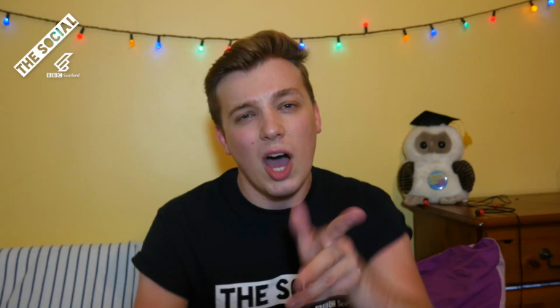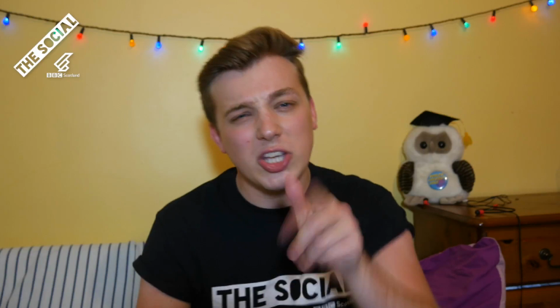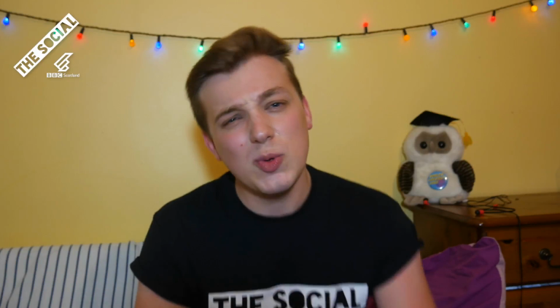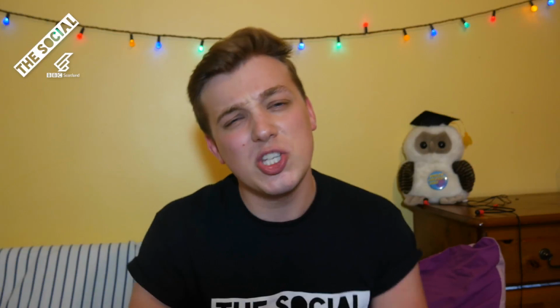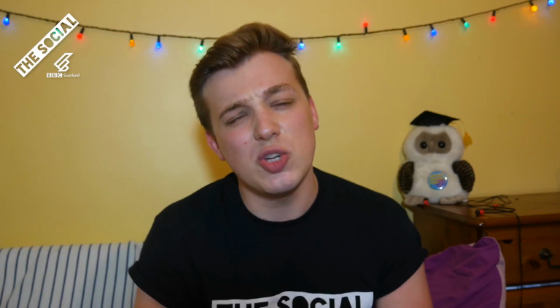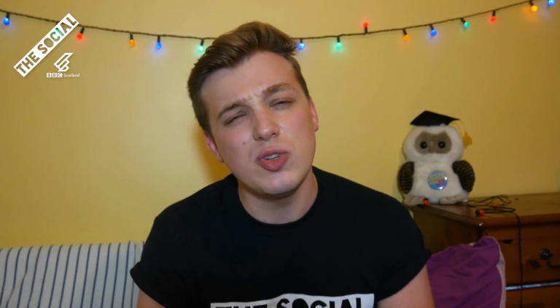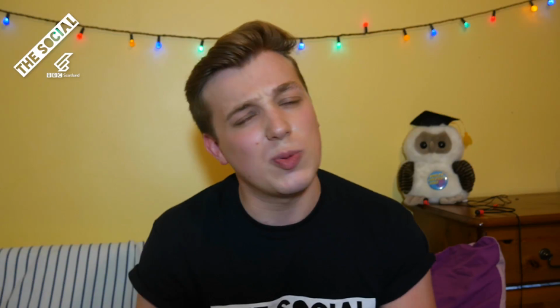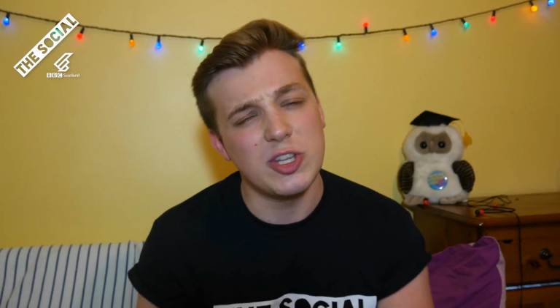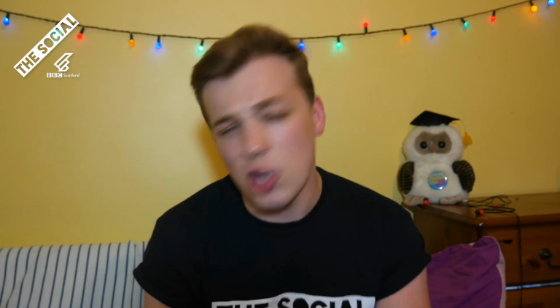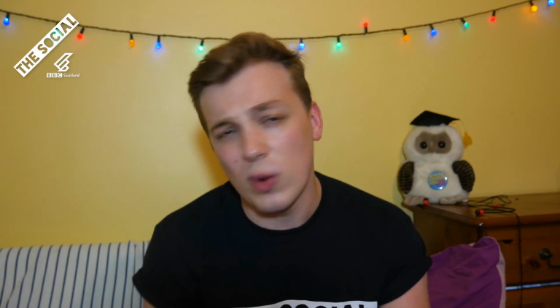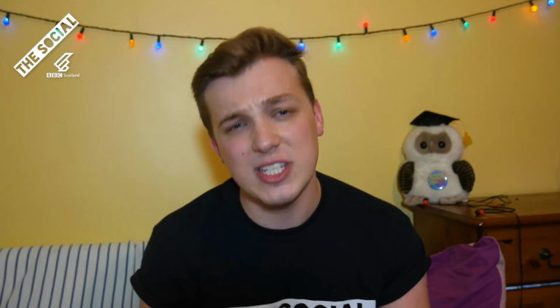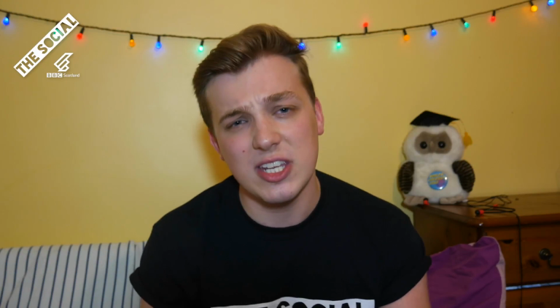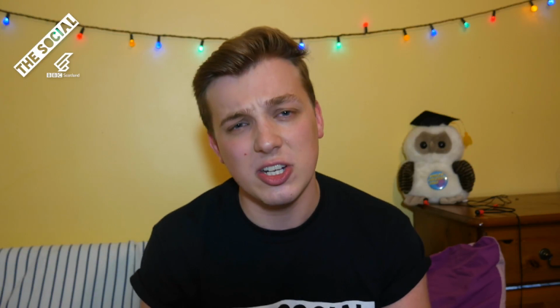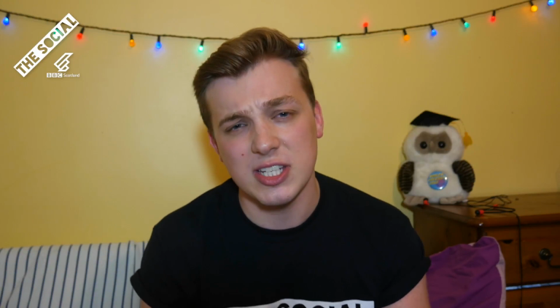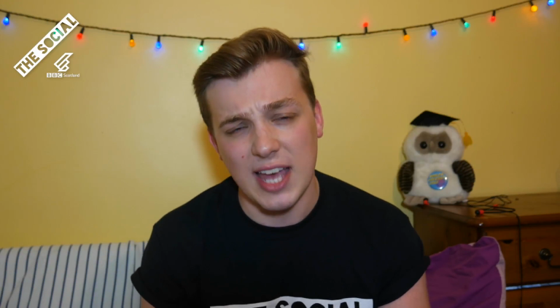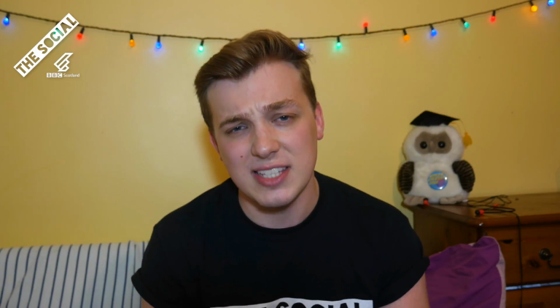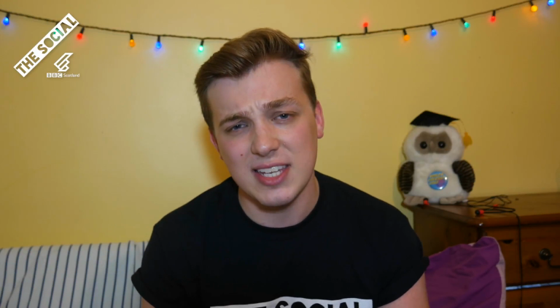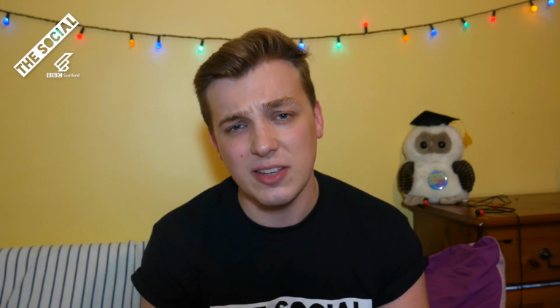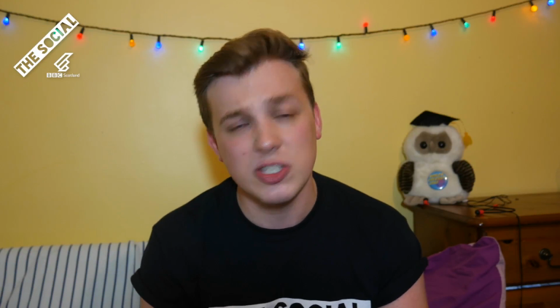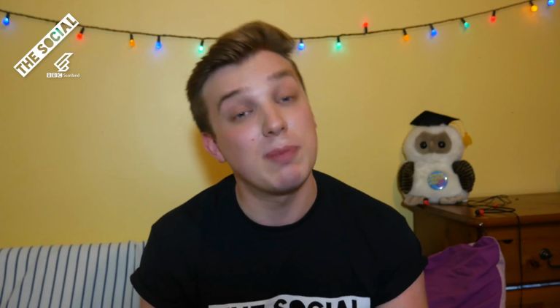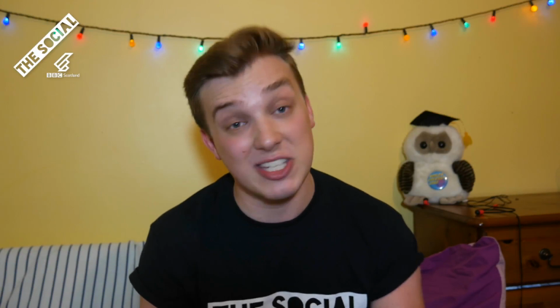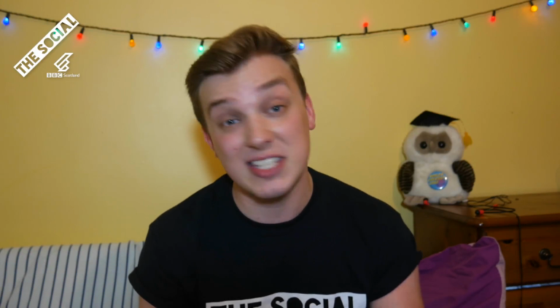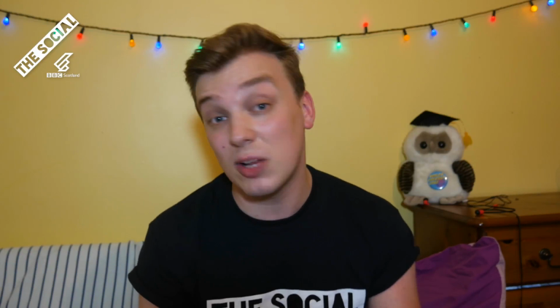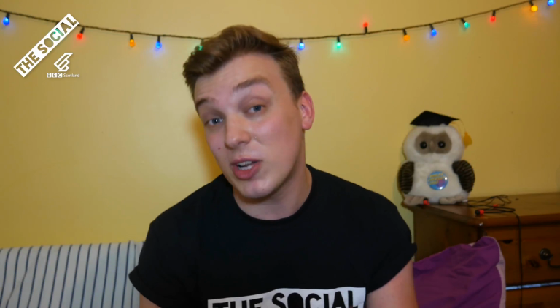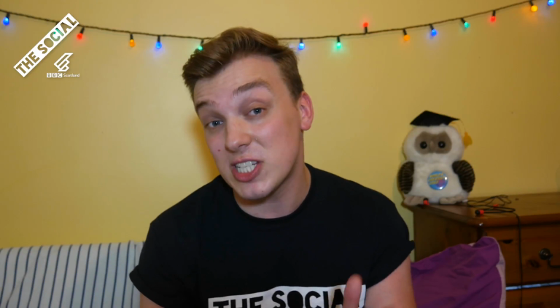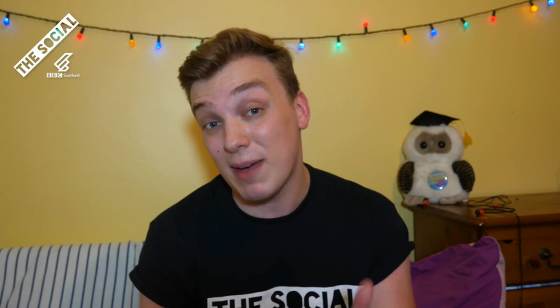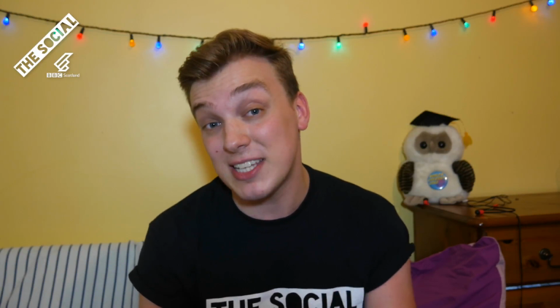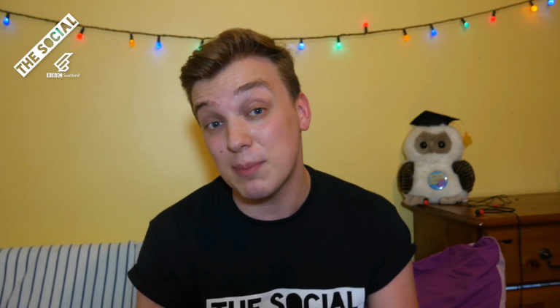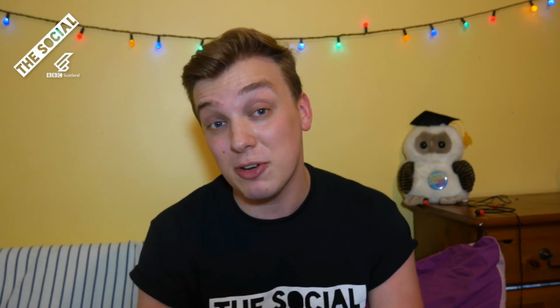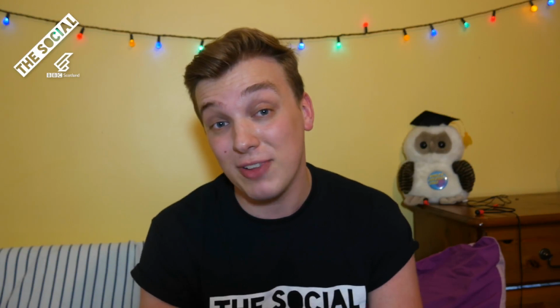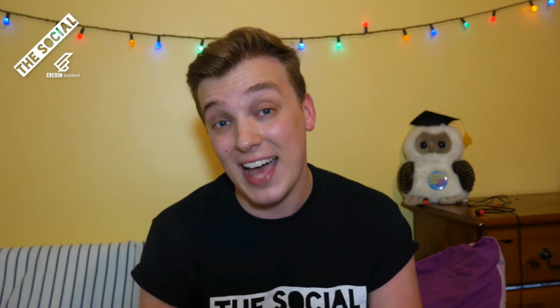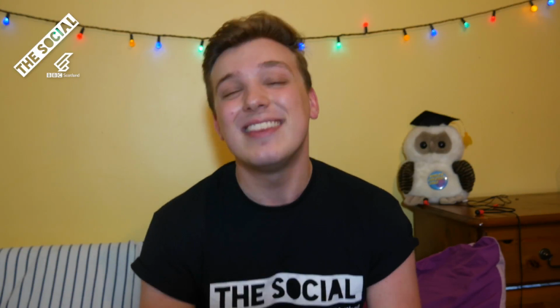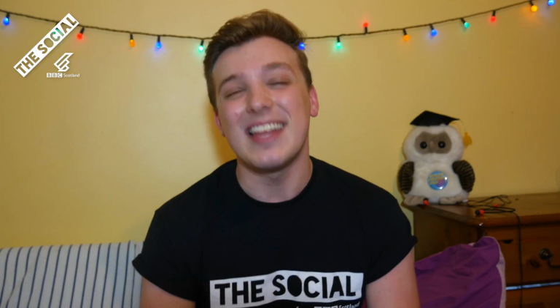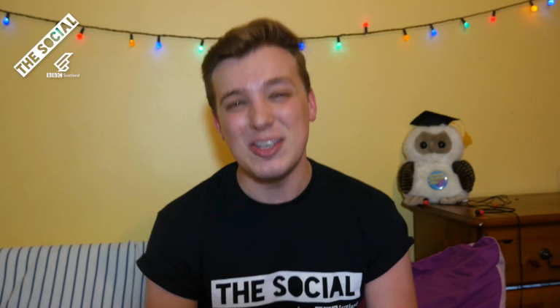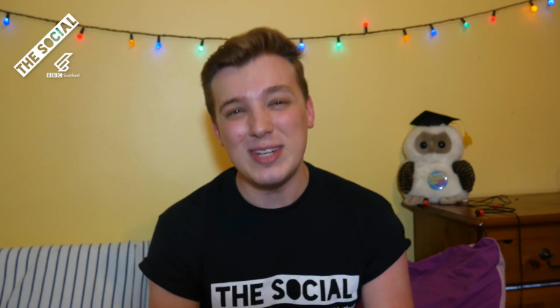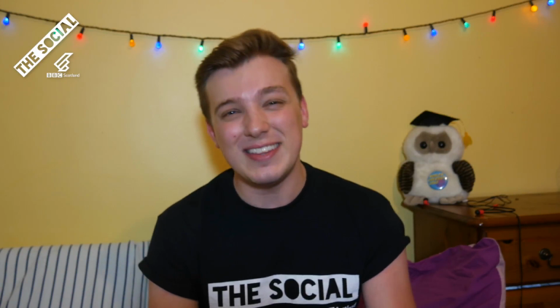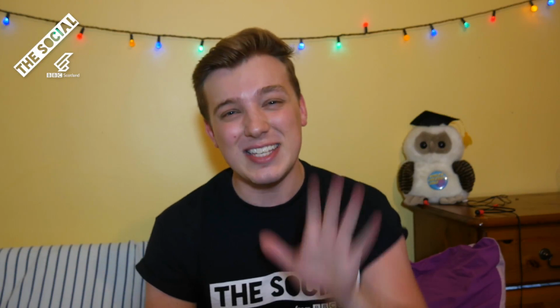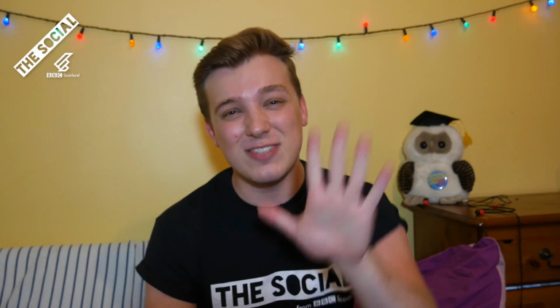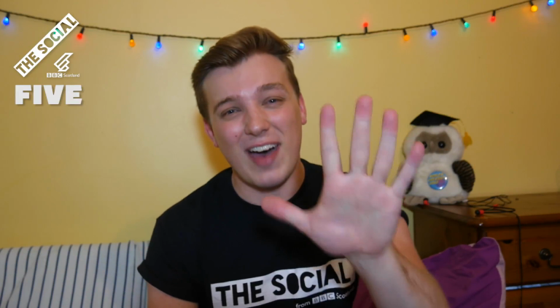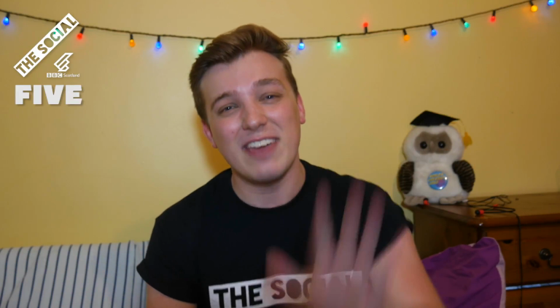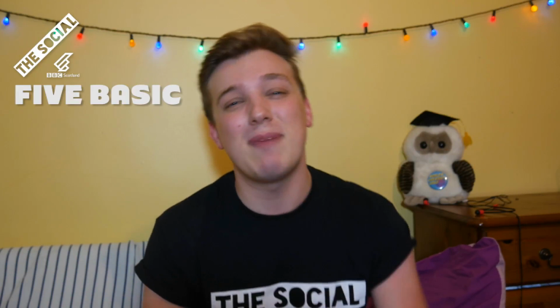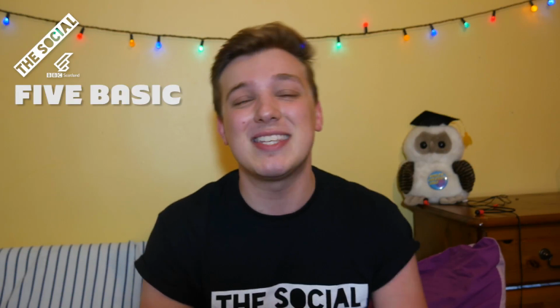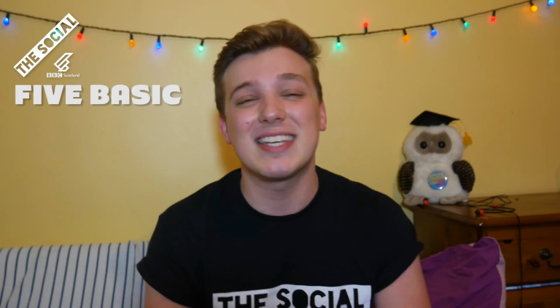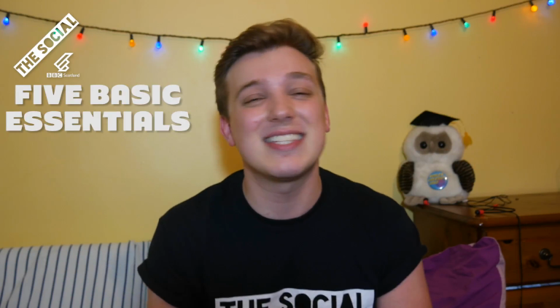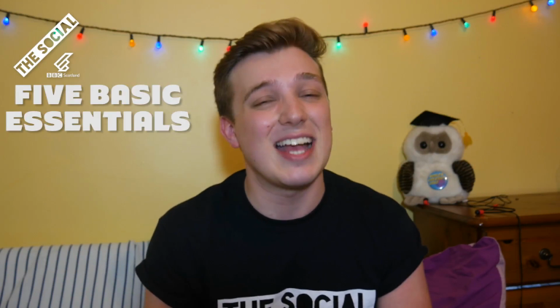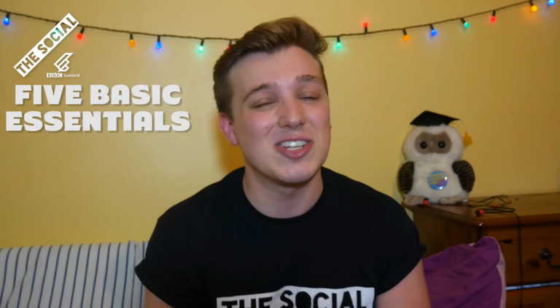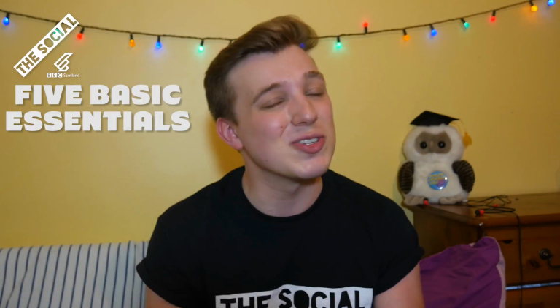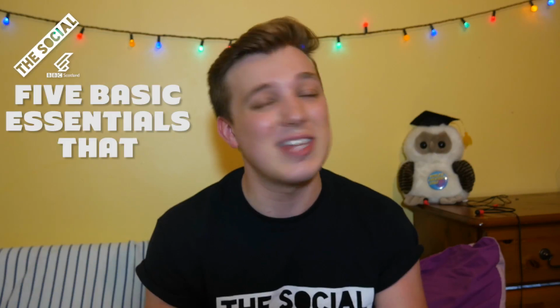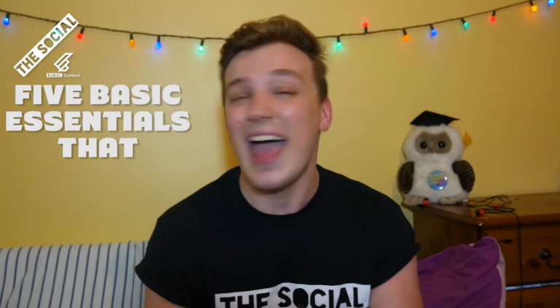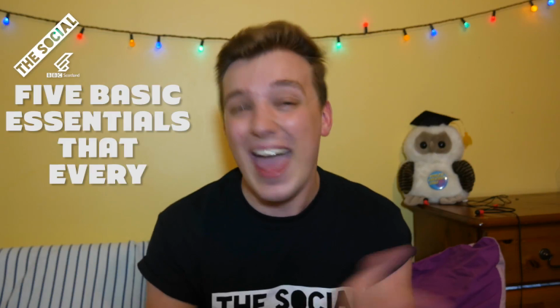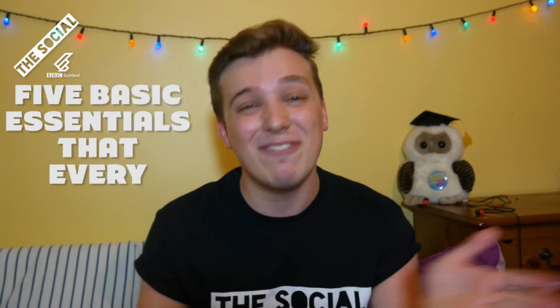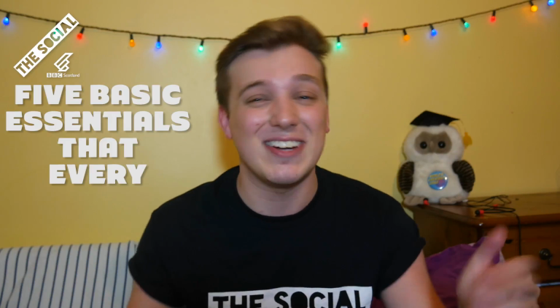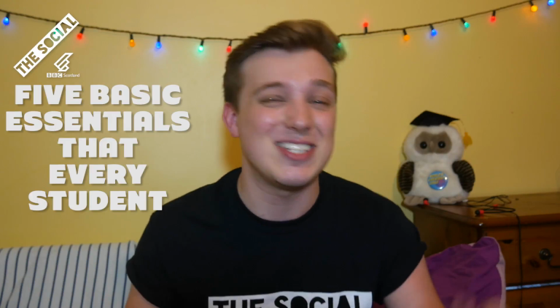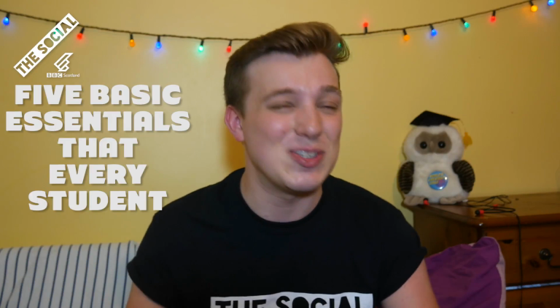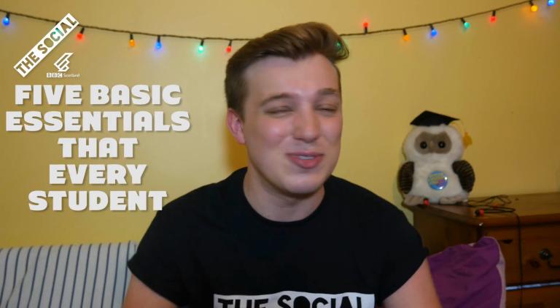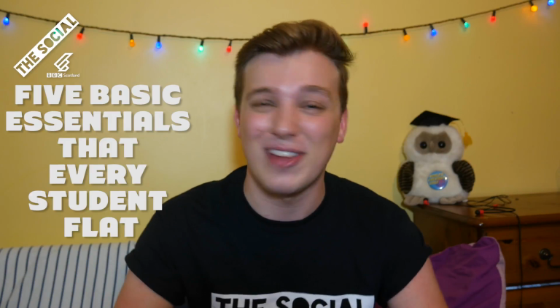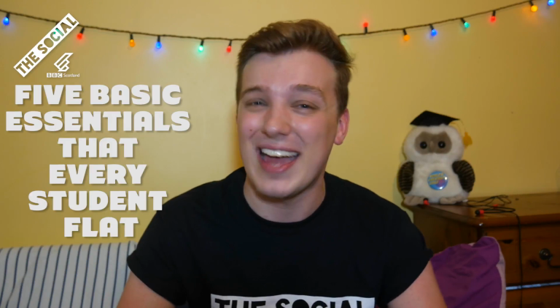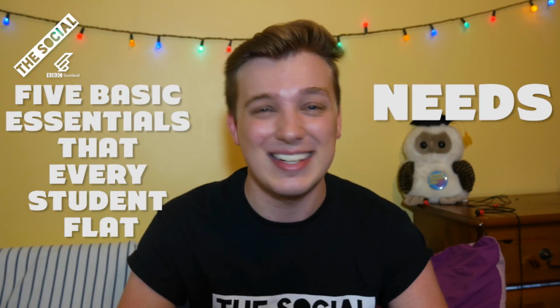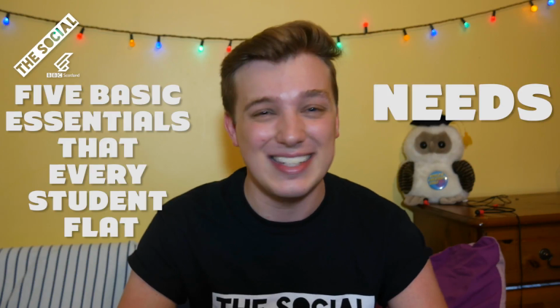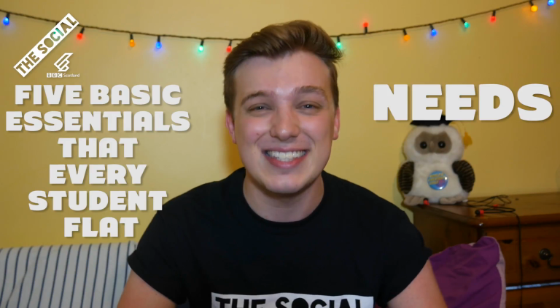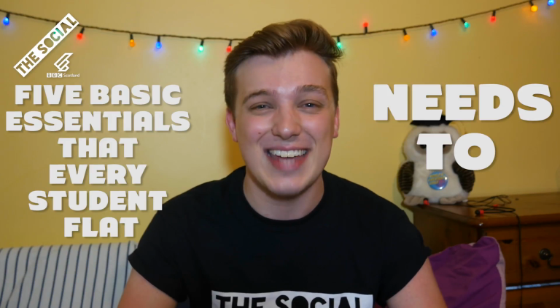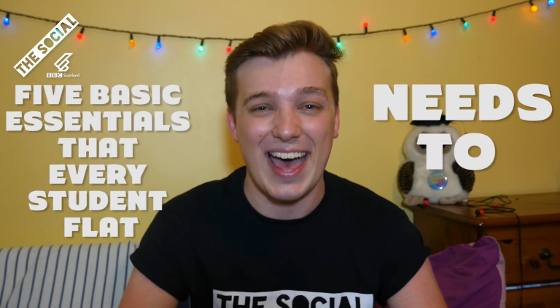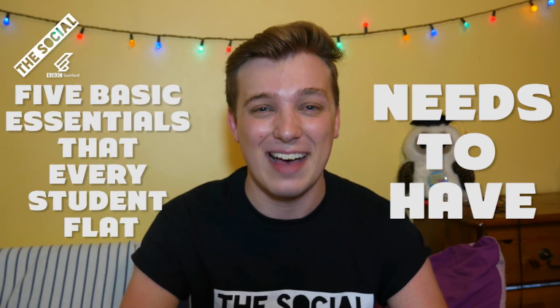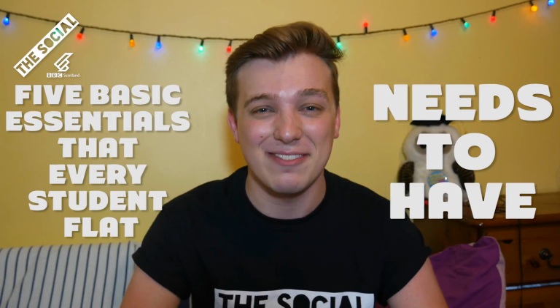Are you a student with no interior design skills but still want to spice up your flat? Then you need these five basic essentials that every student flat needs to have.